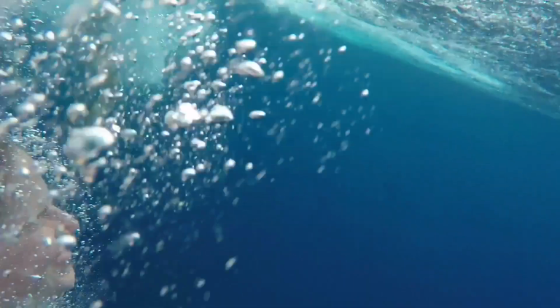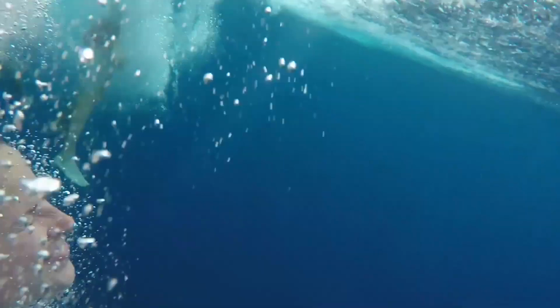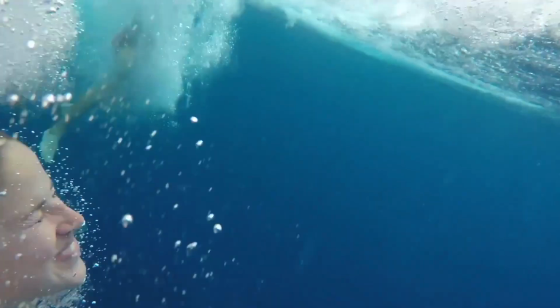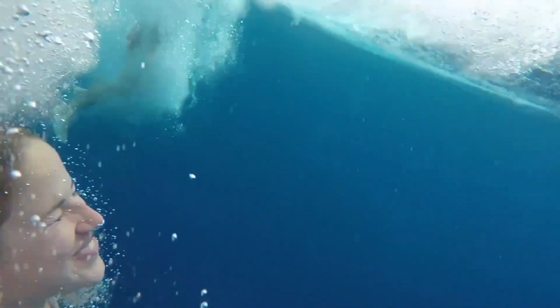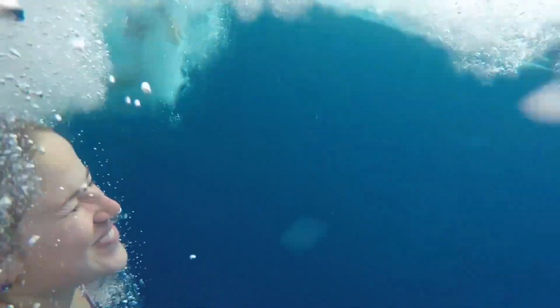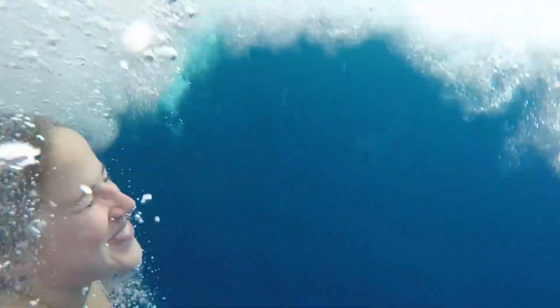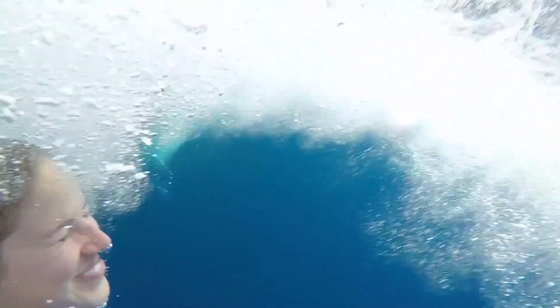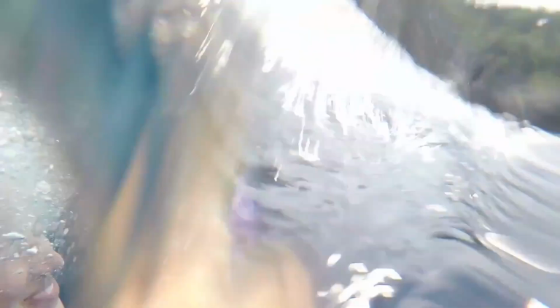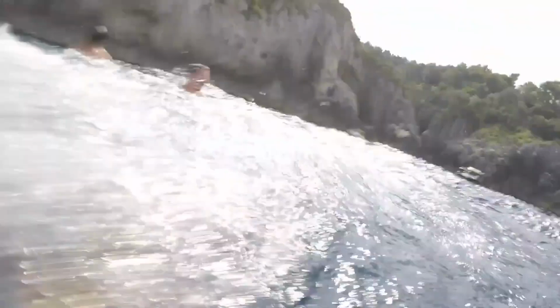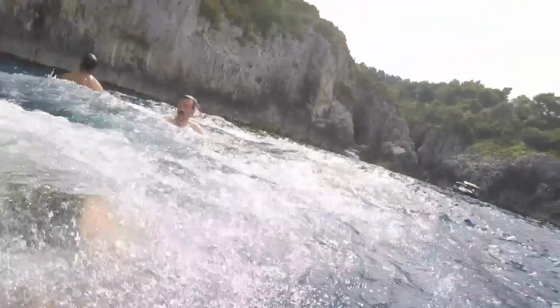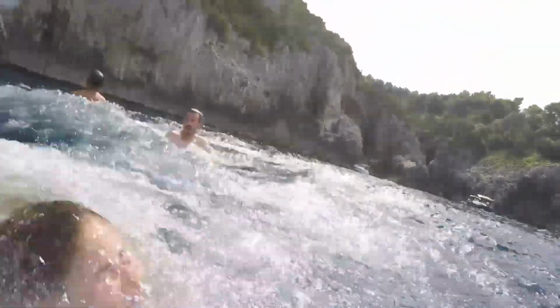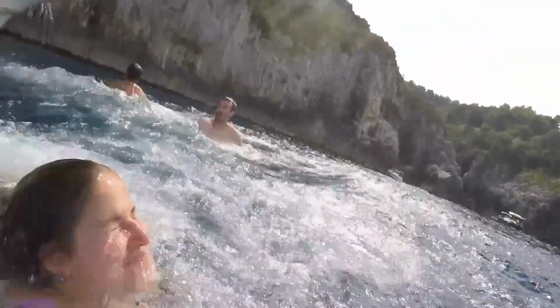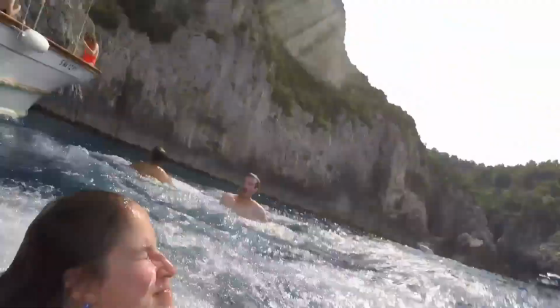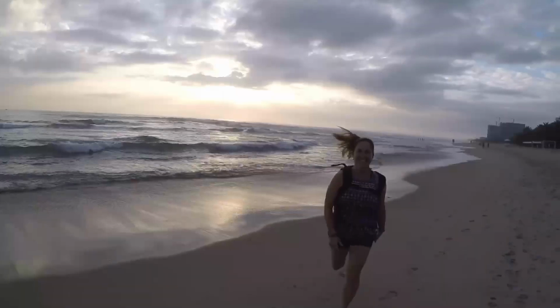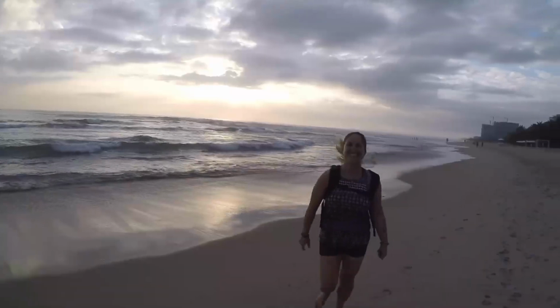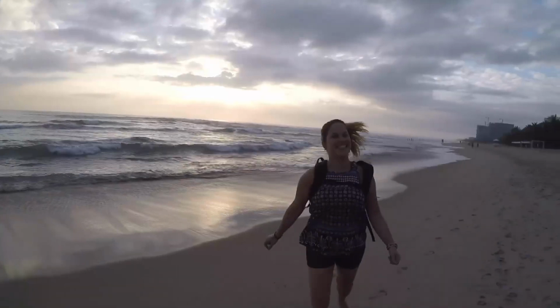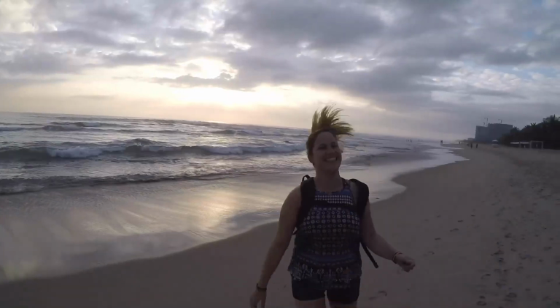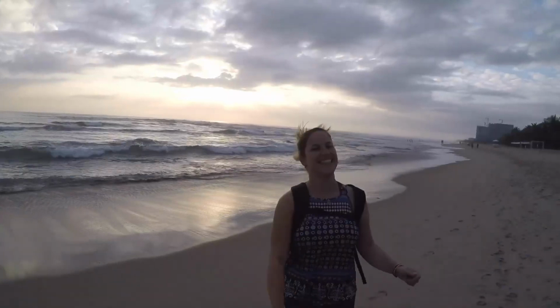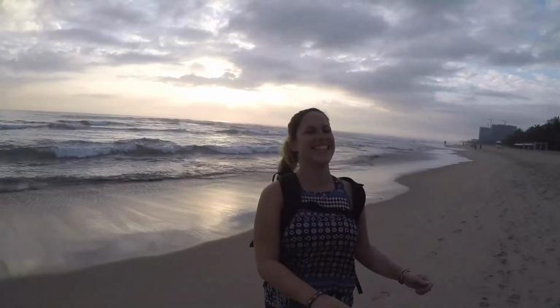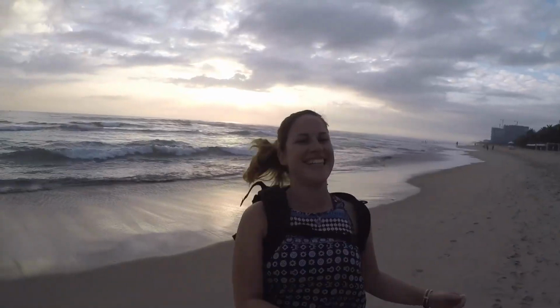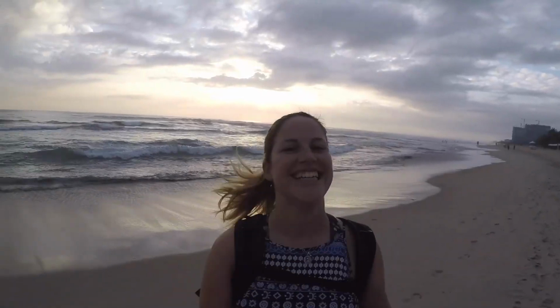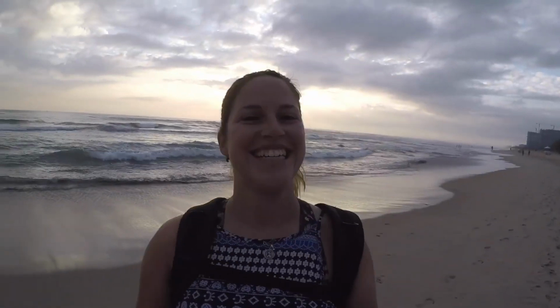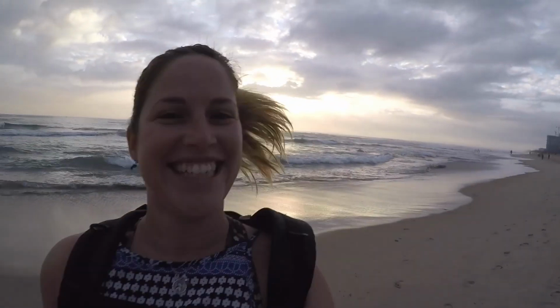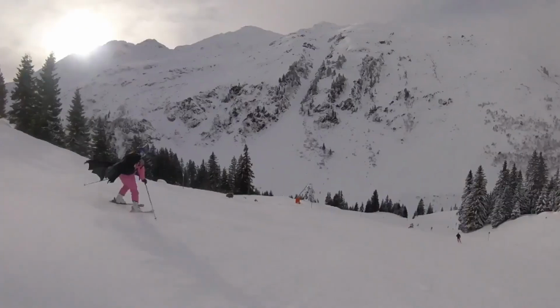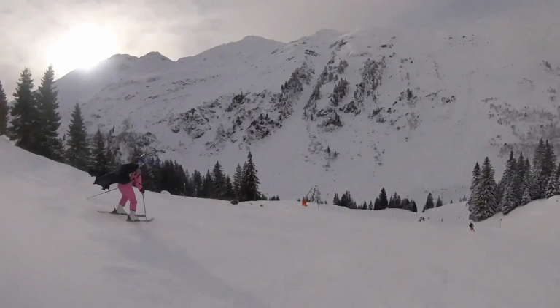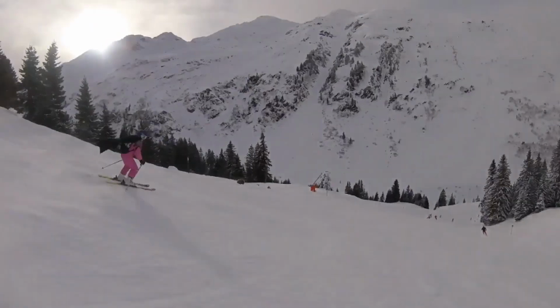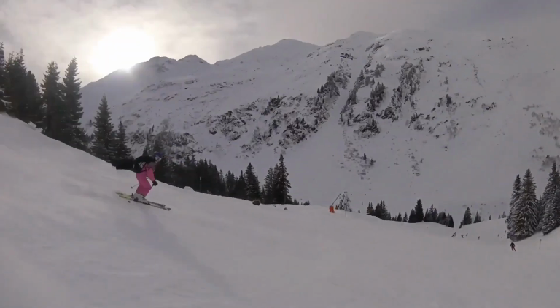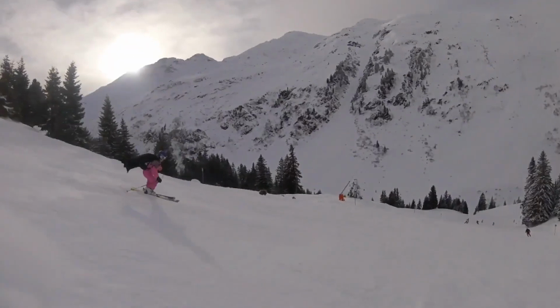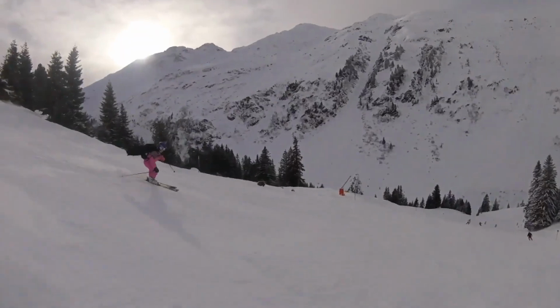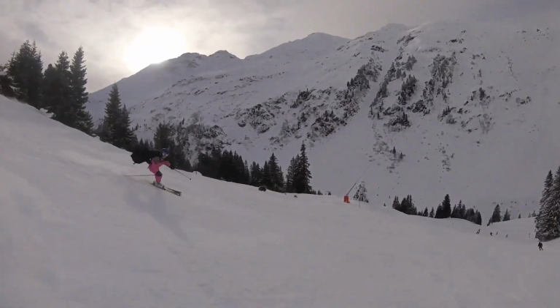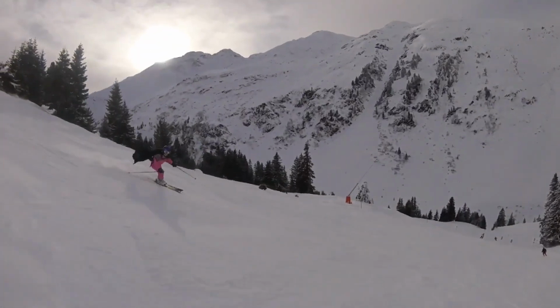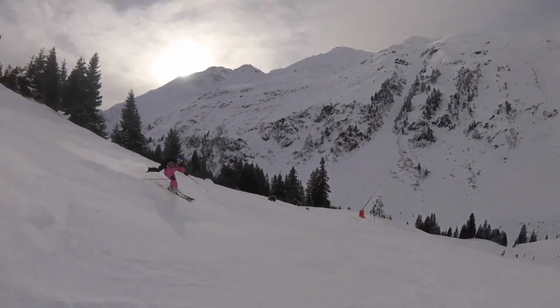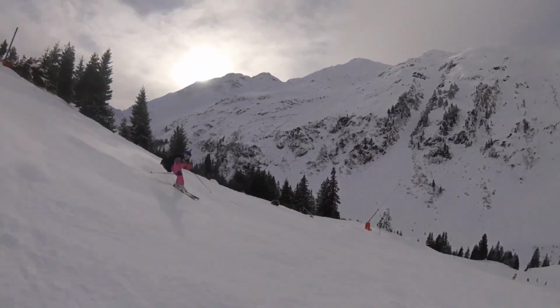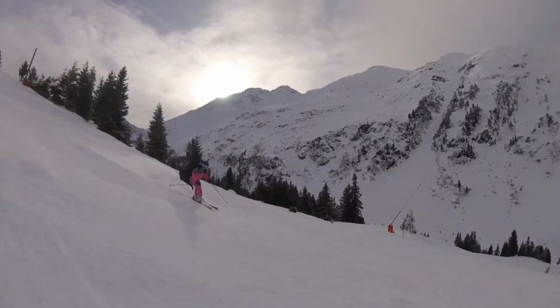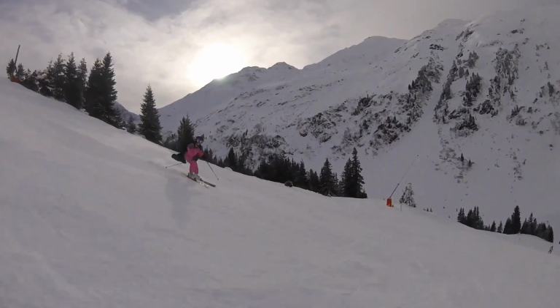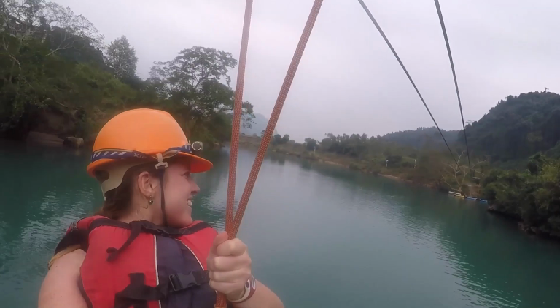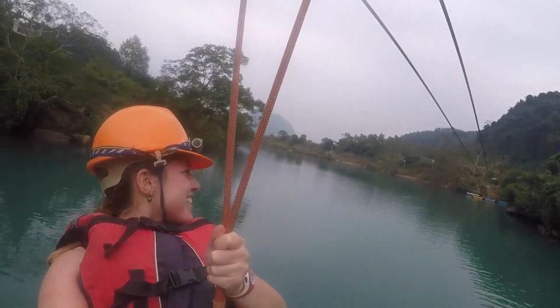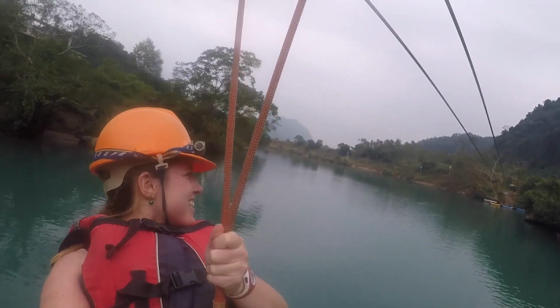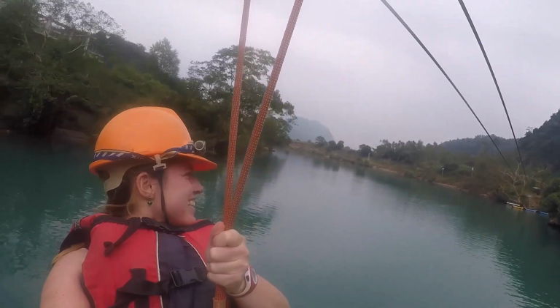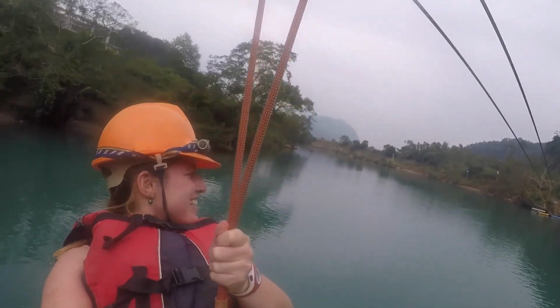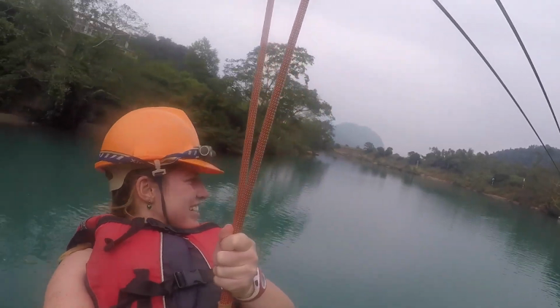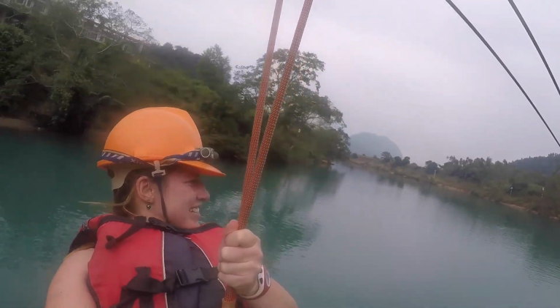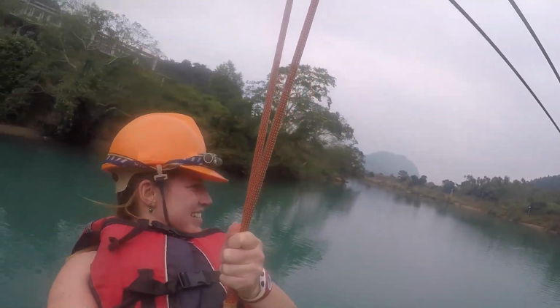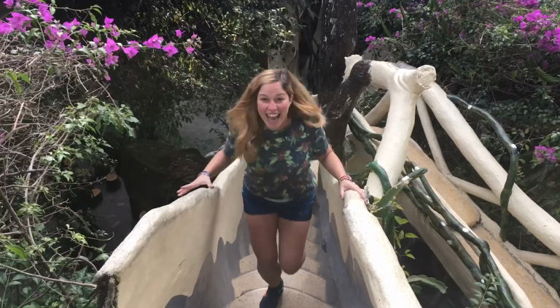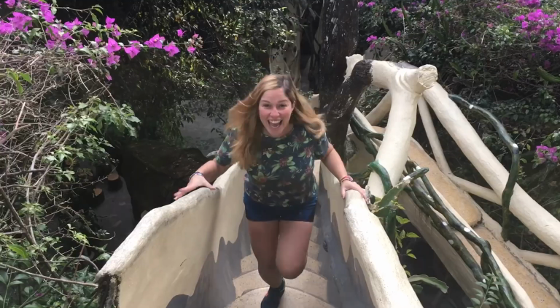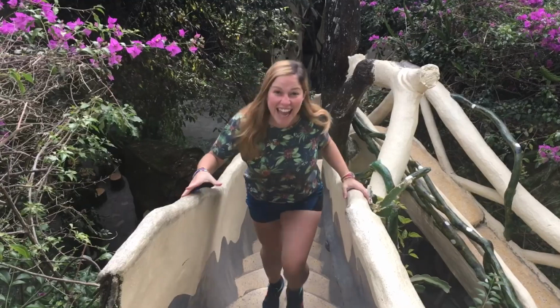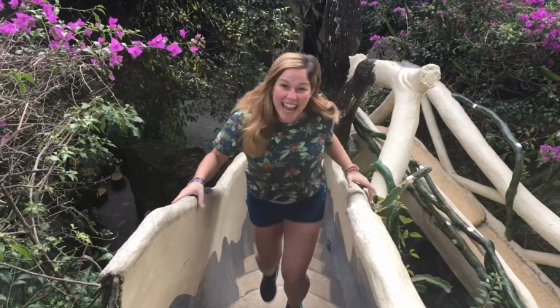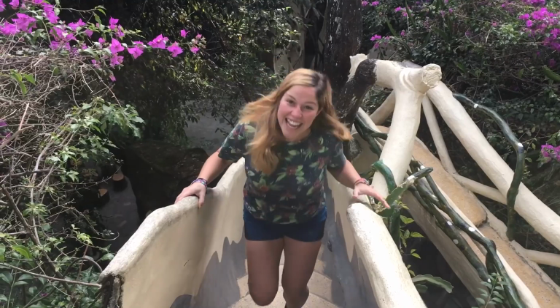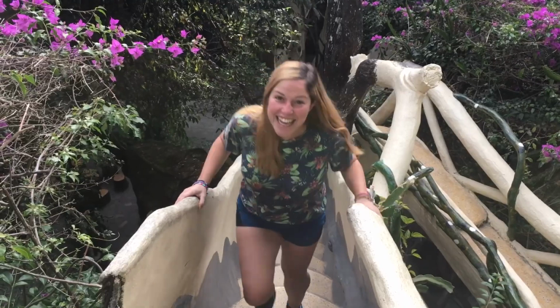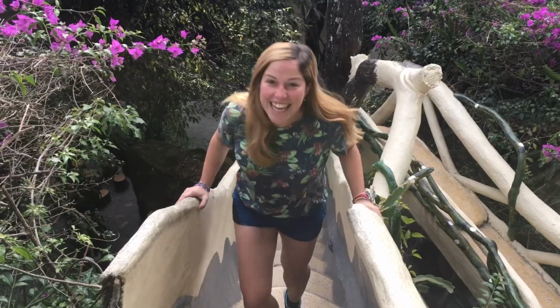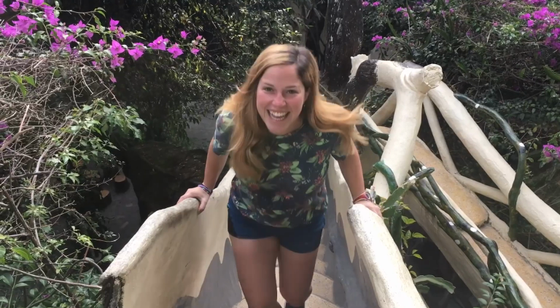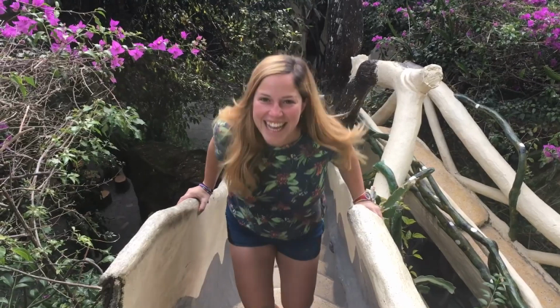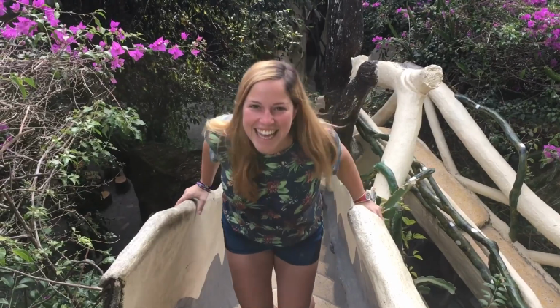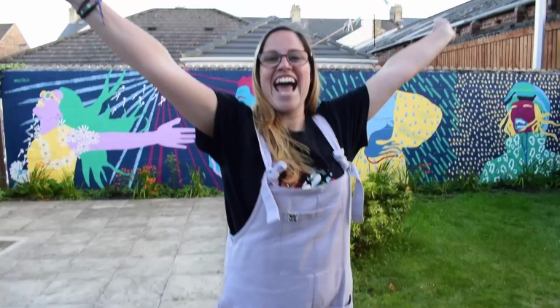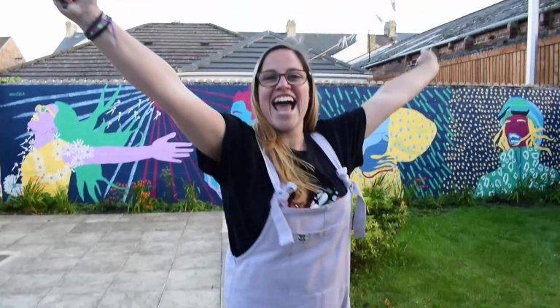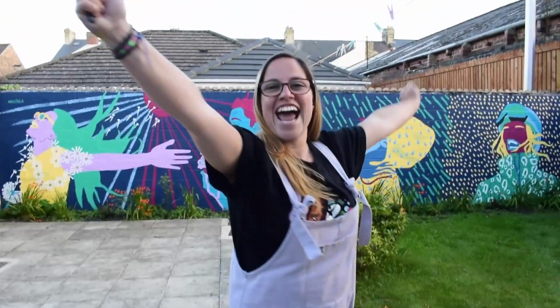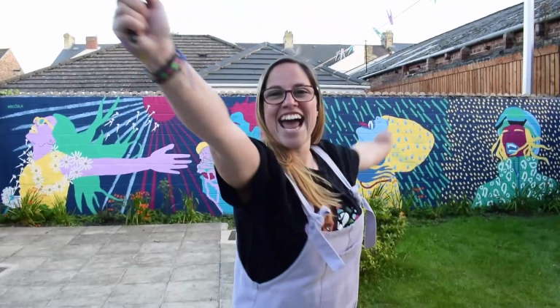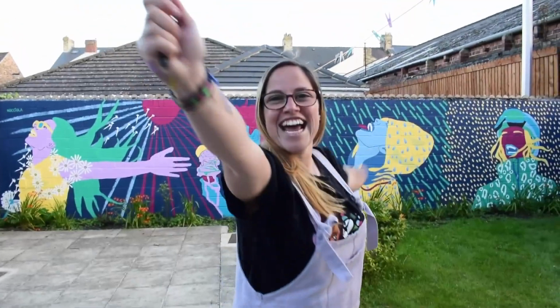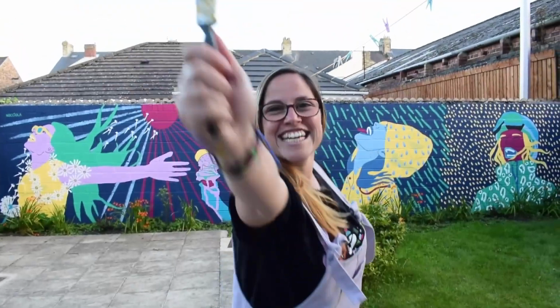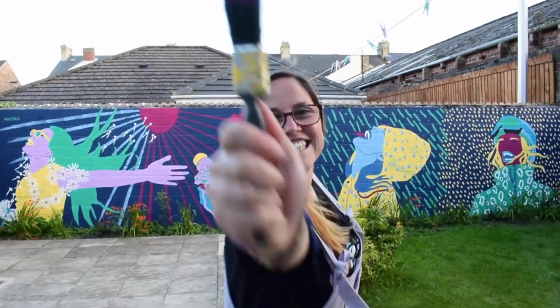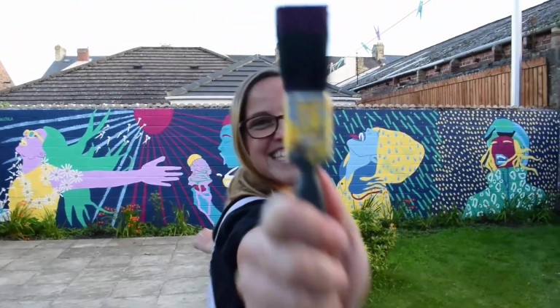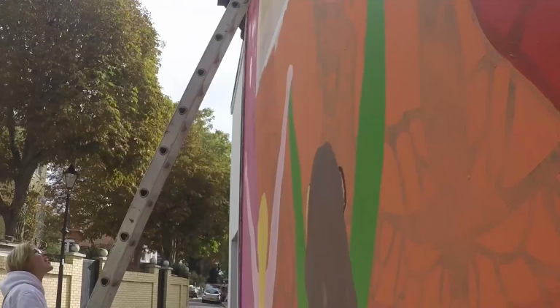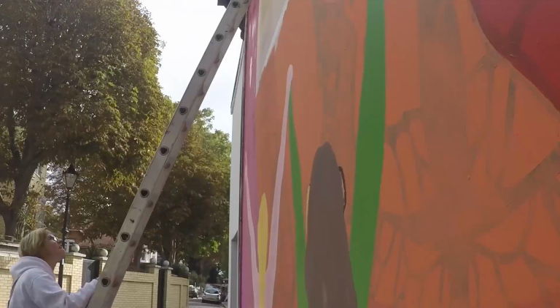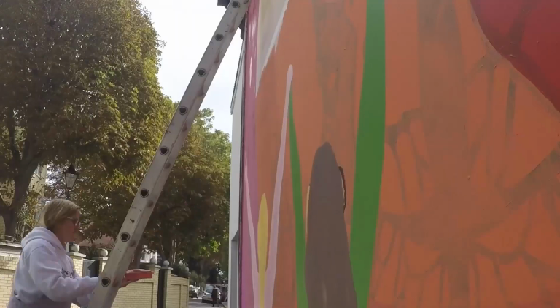Hey! I am Nichola the Drawer, an artist and adventurer from the UK. Let's get creative!